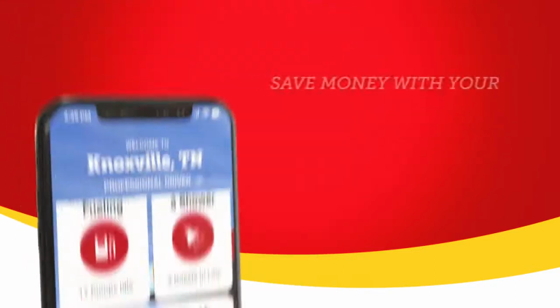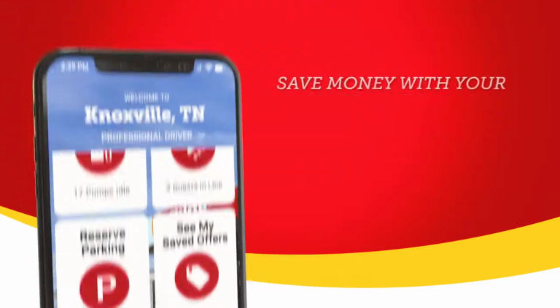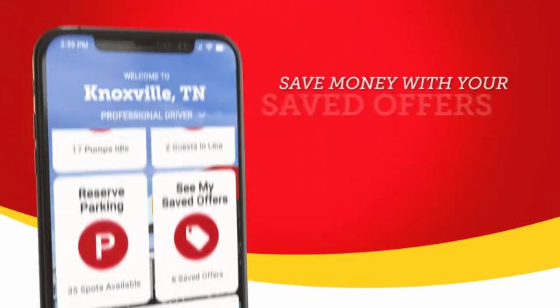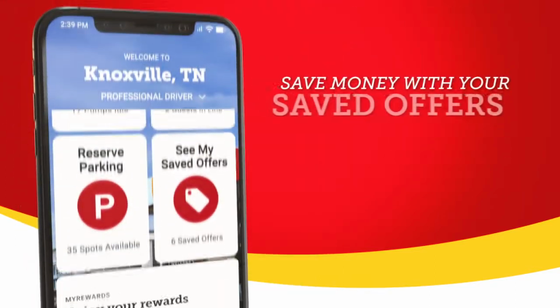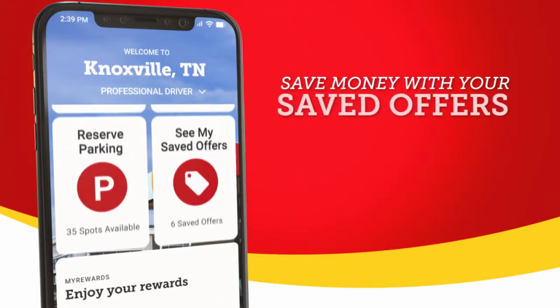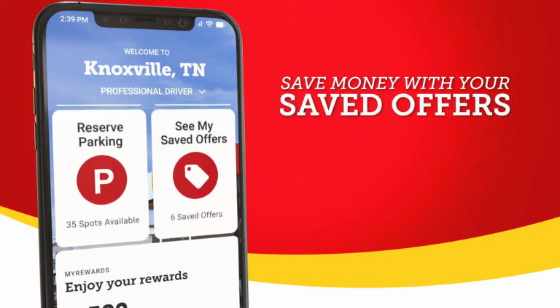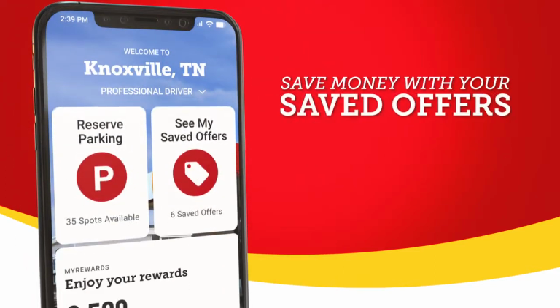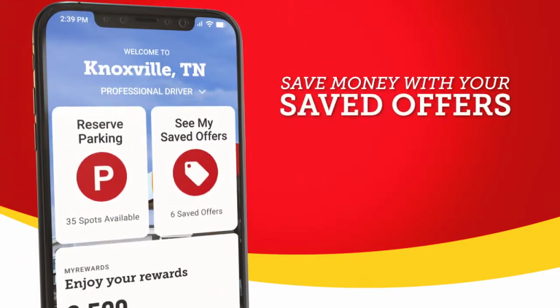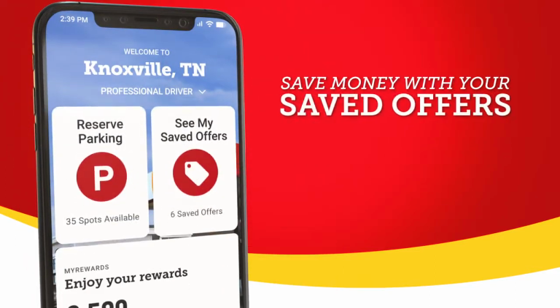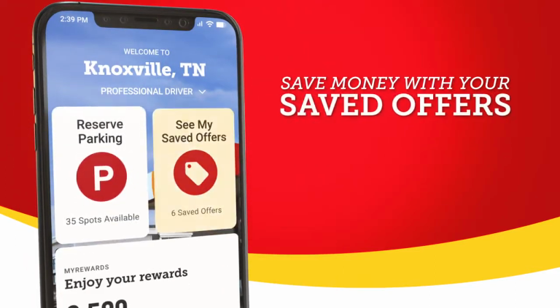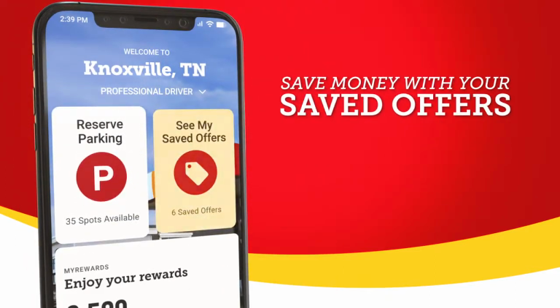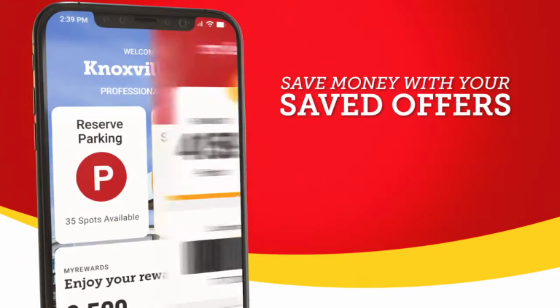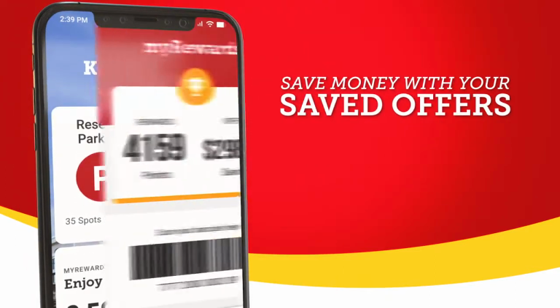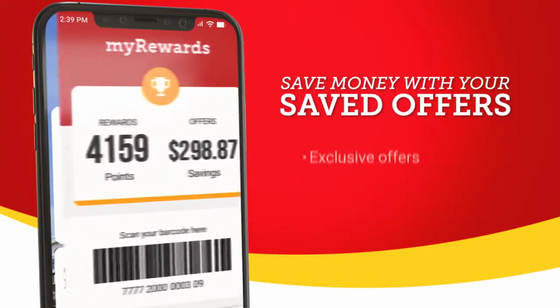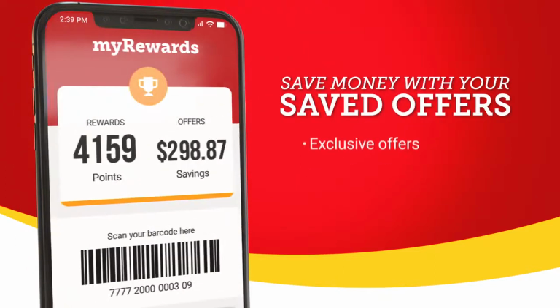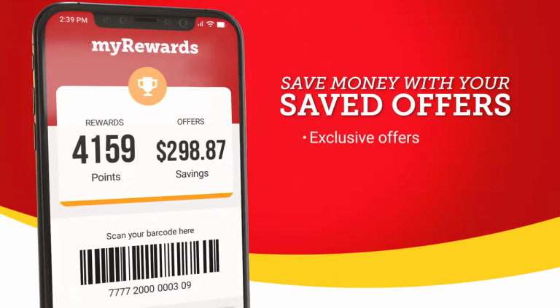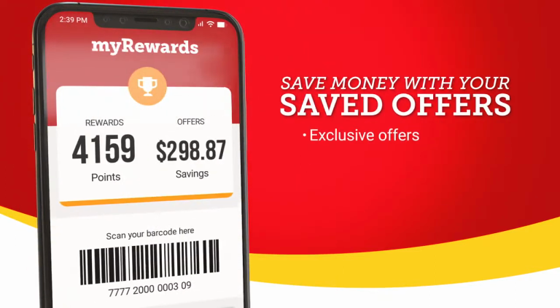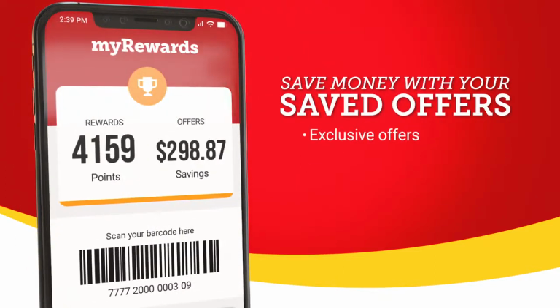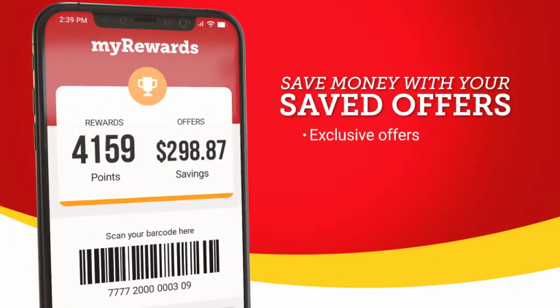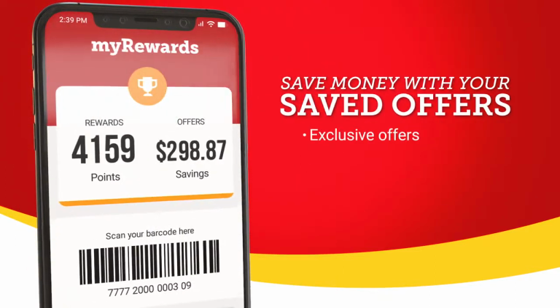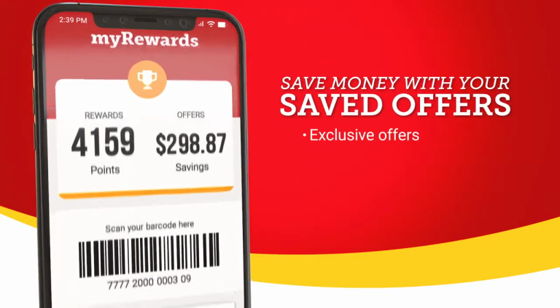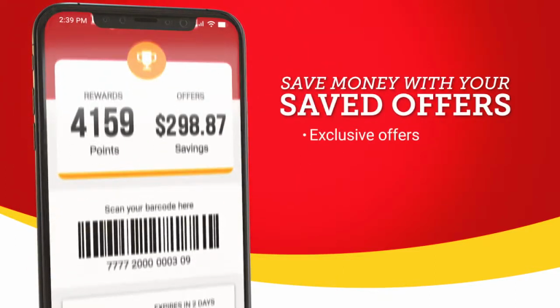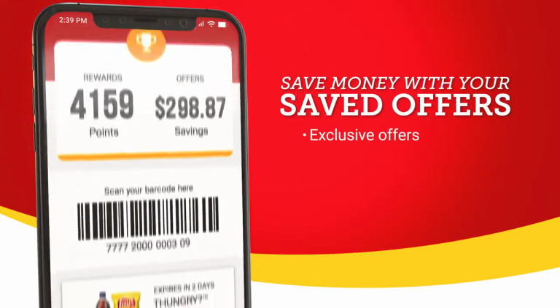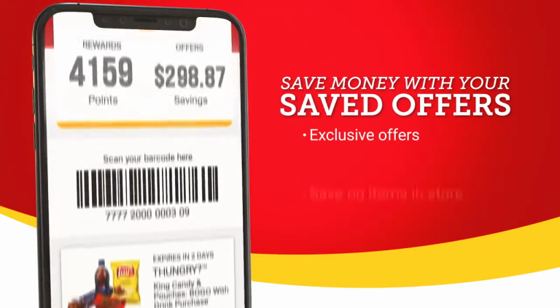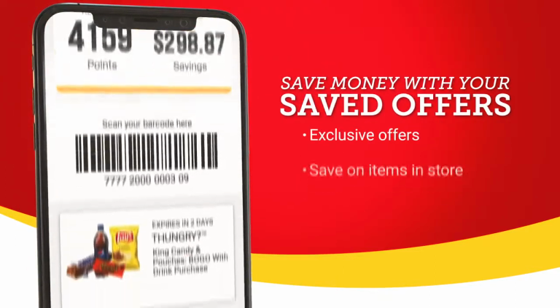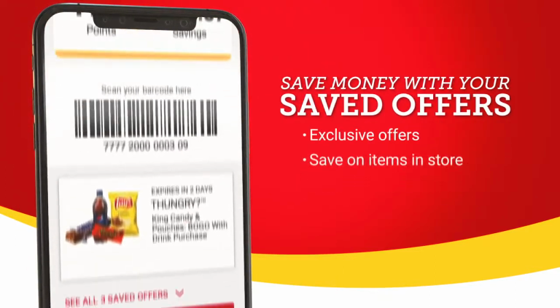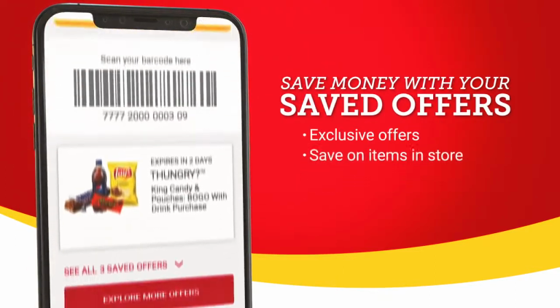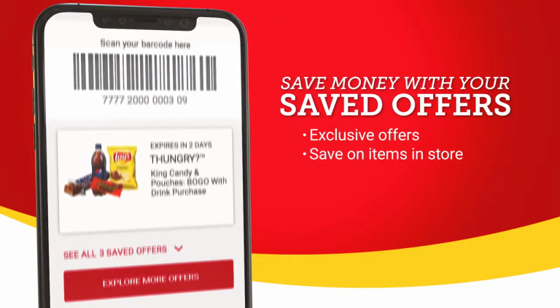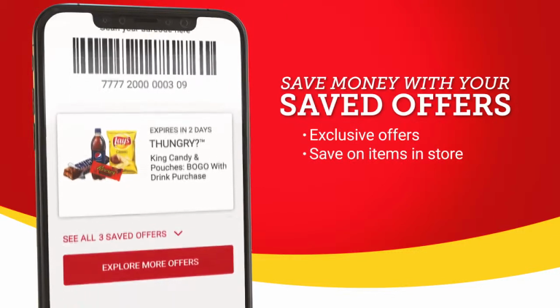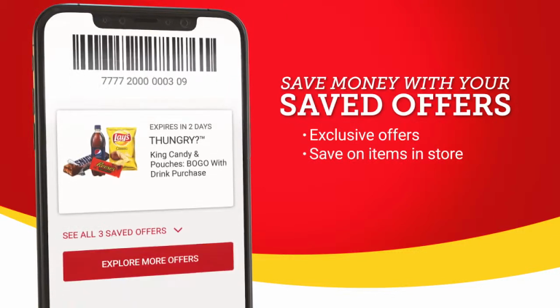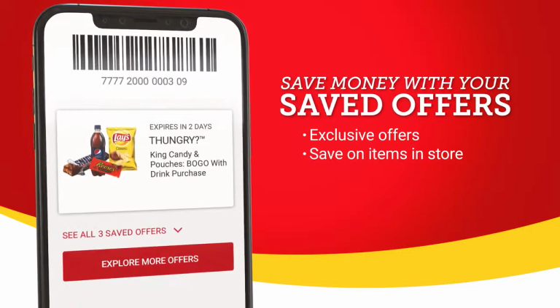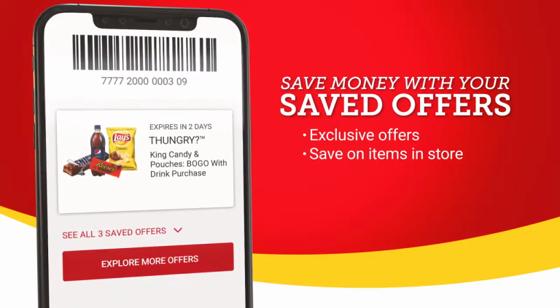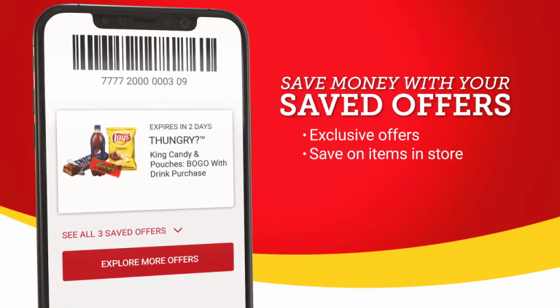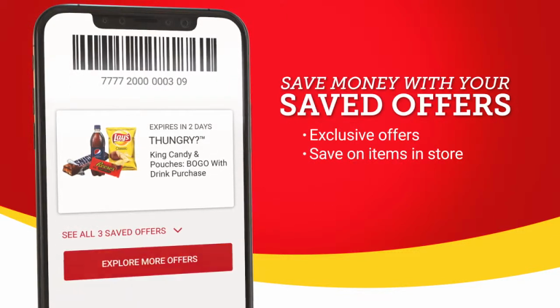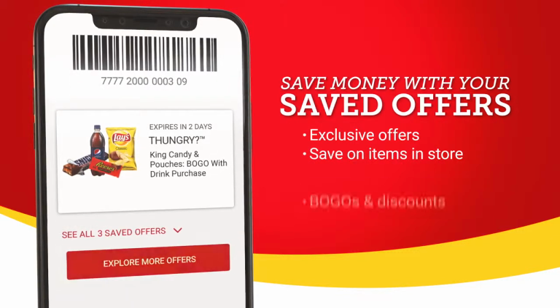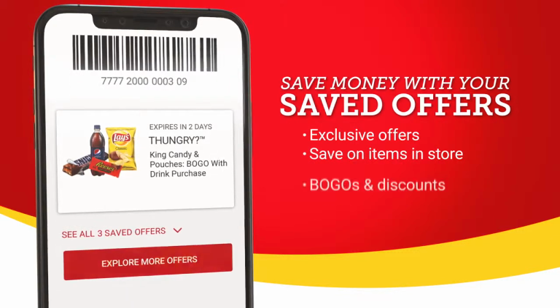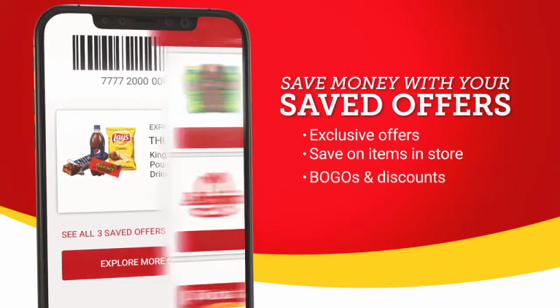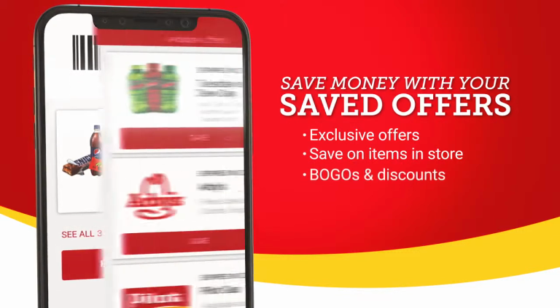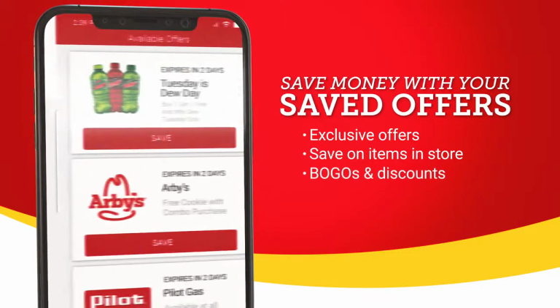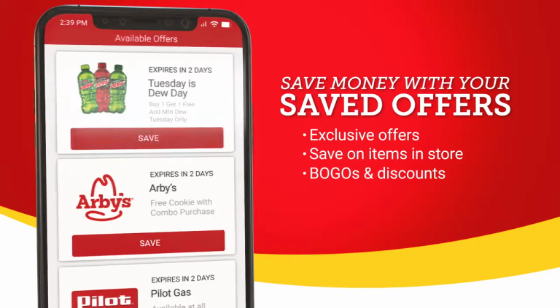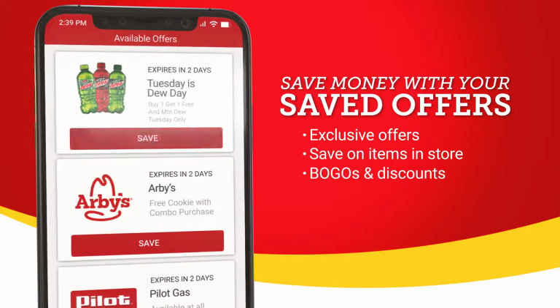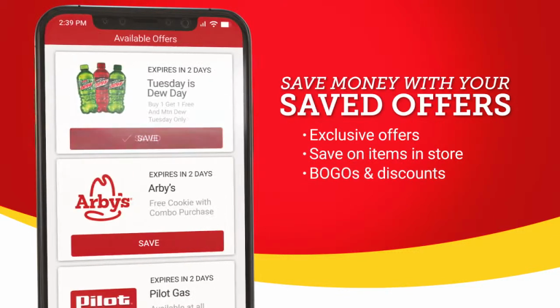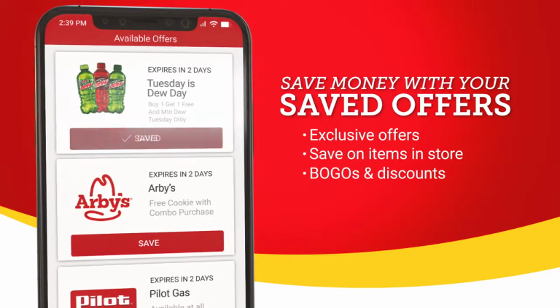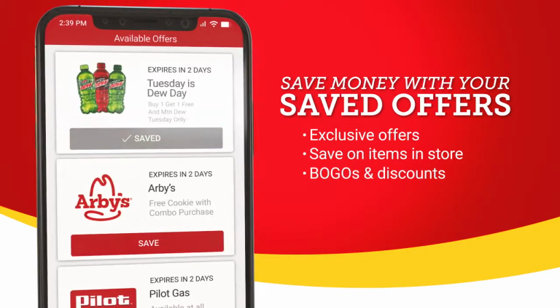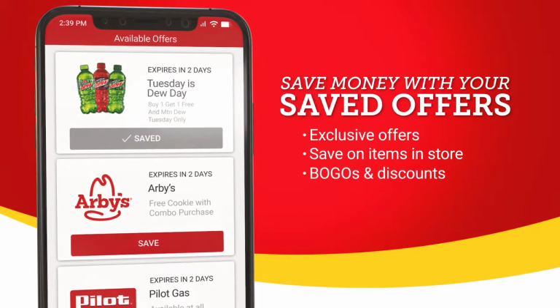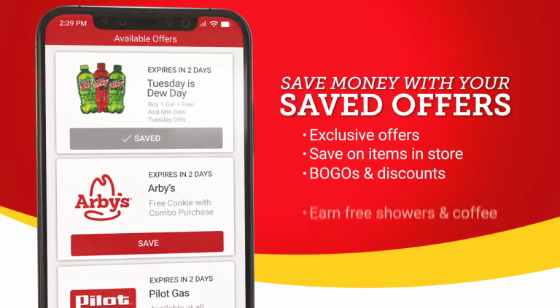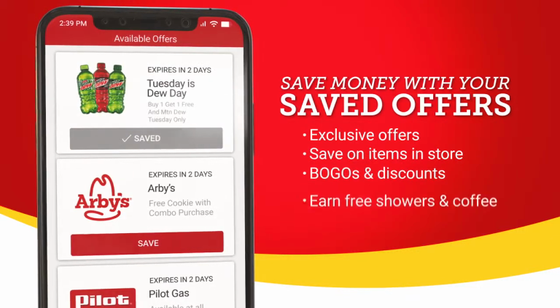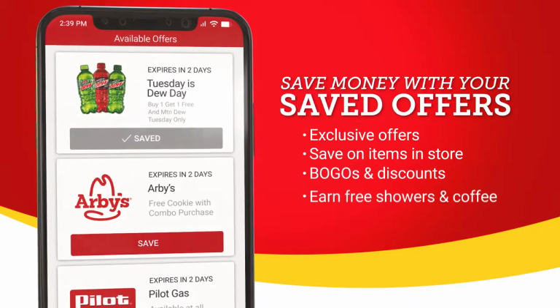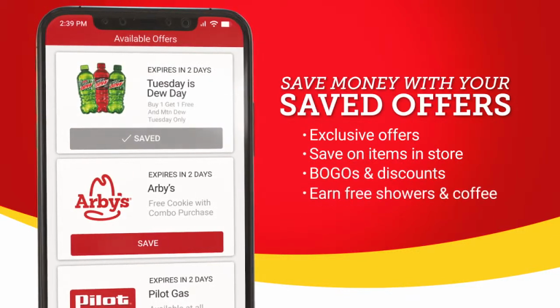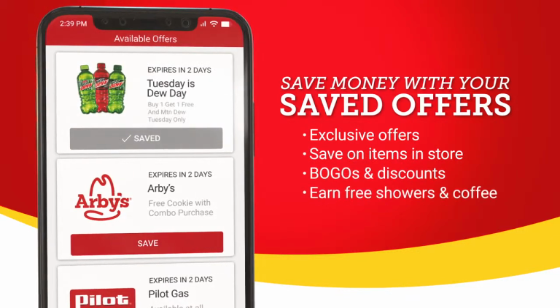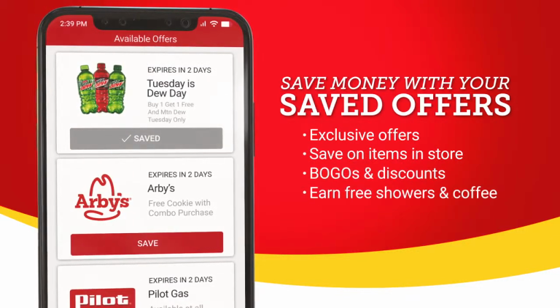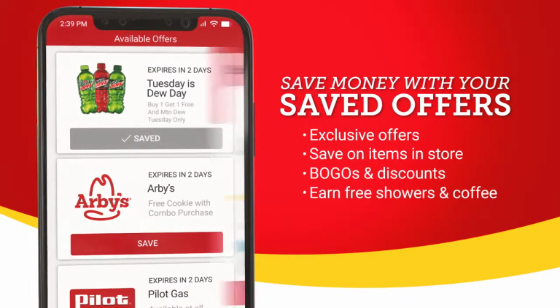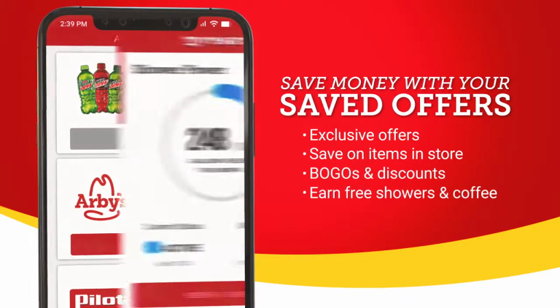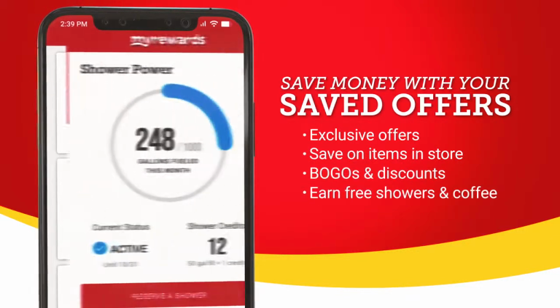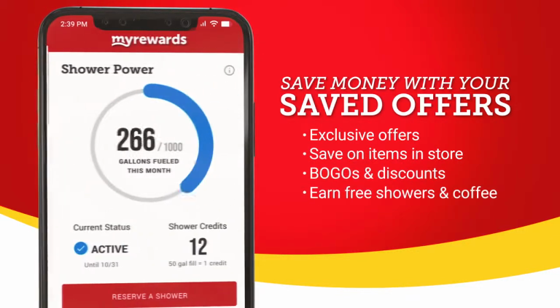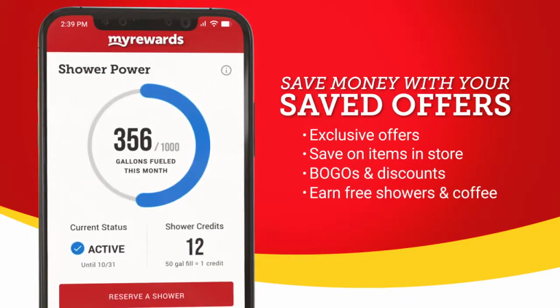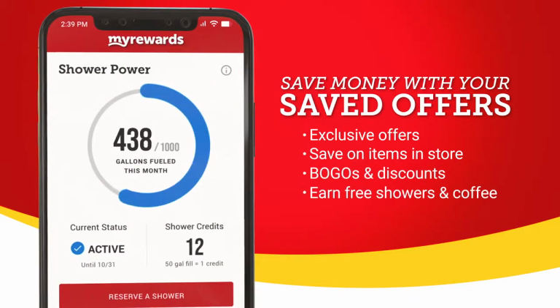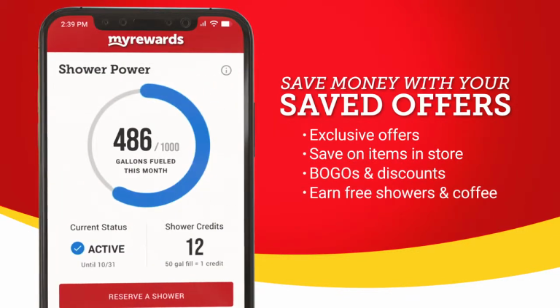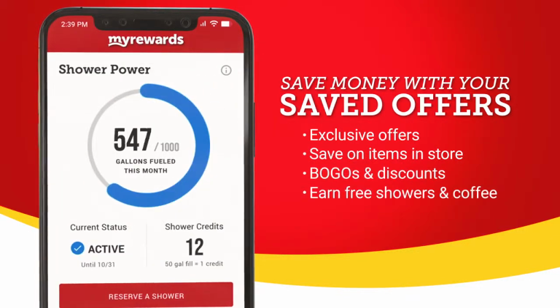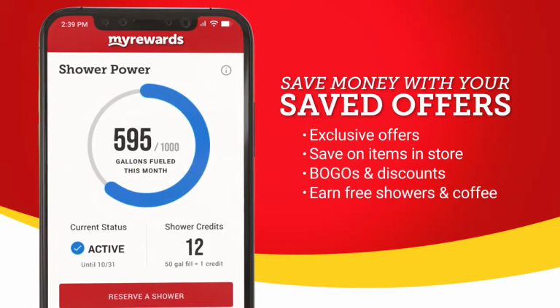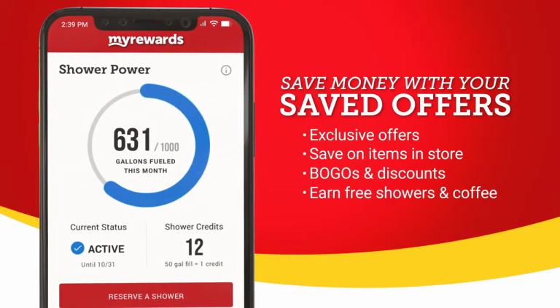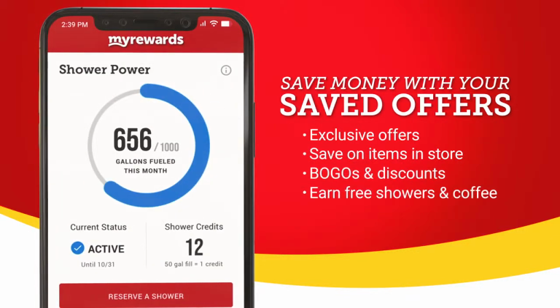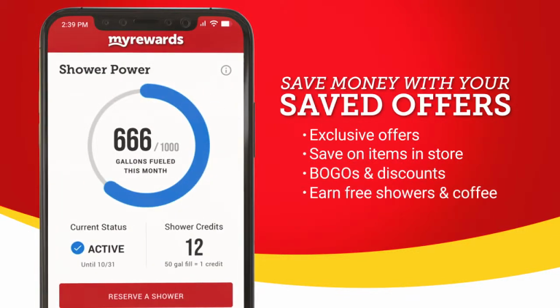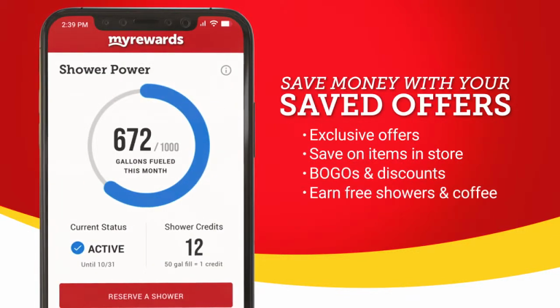With the new app's saved offers feature, you'll find exclusive discounts and BOGO items on food and merchandise. And the more you shop, the more you'll save.